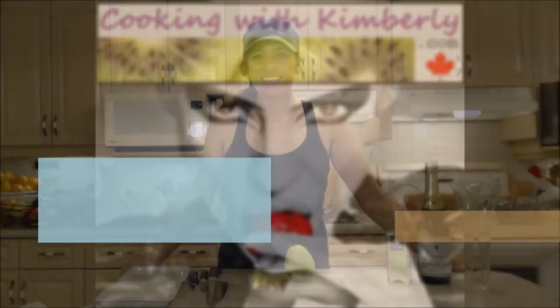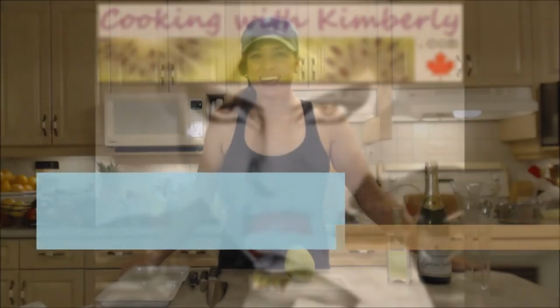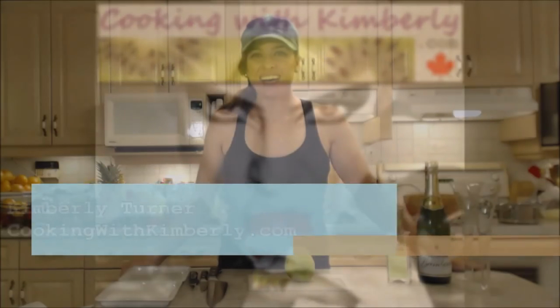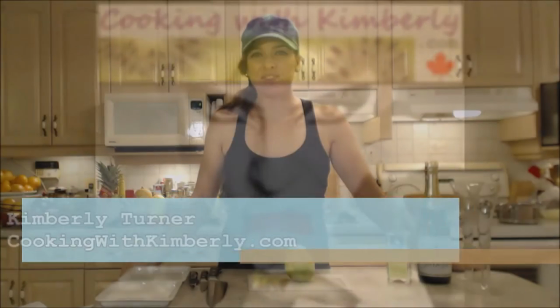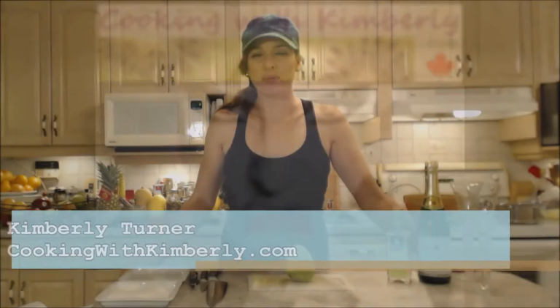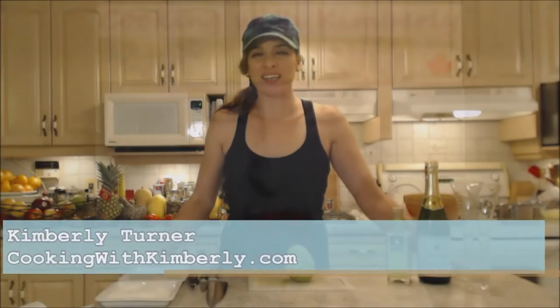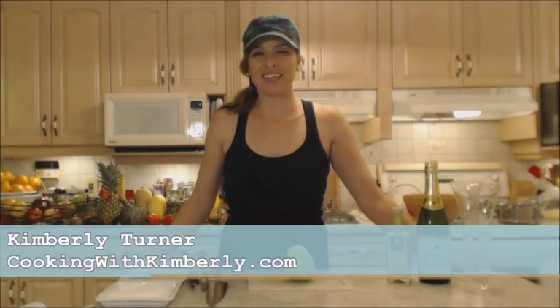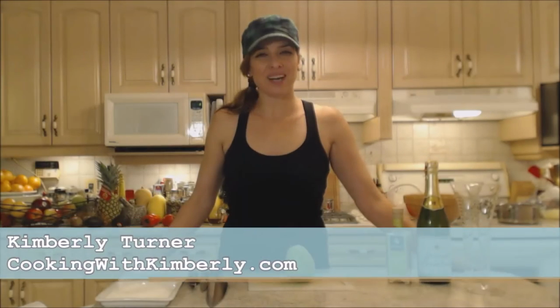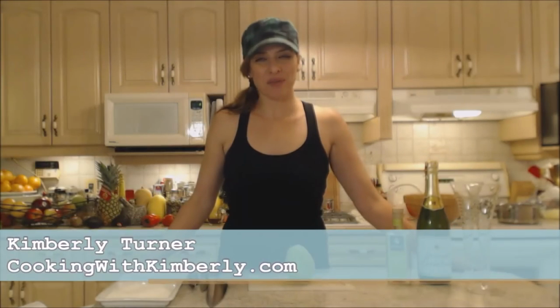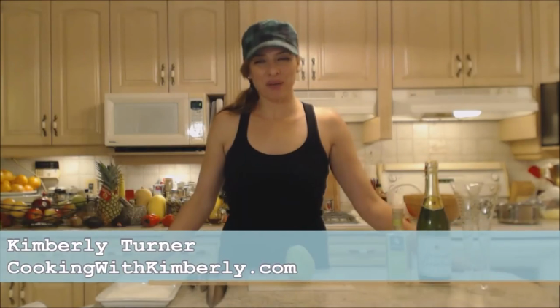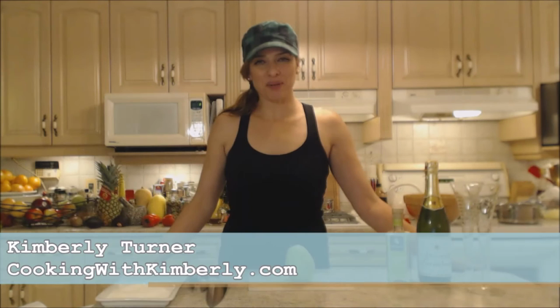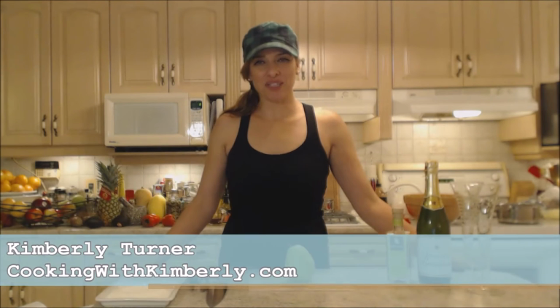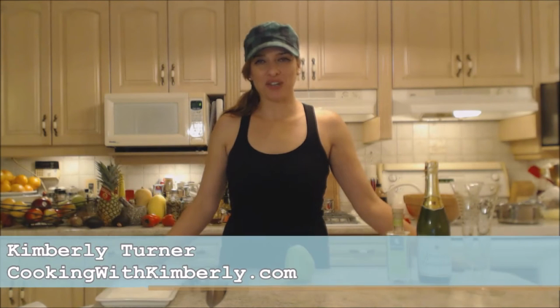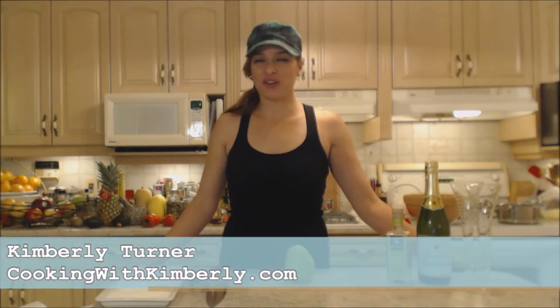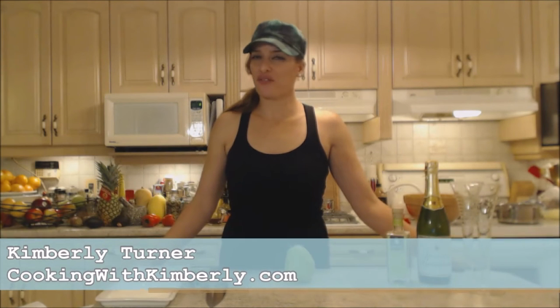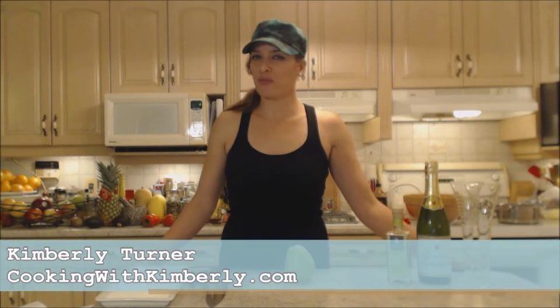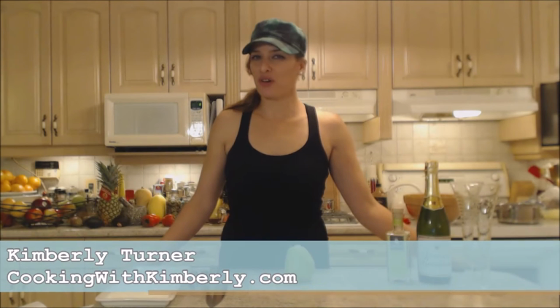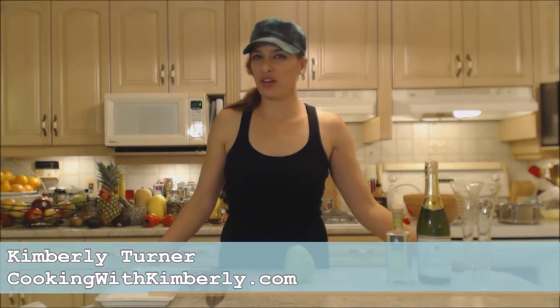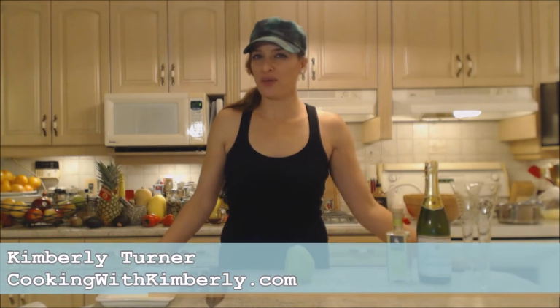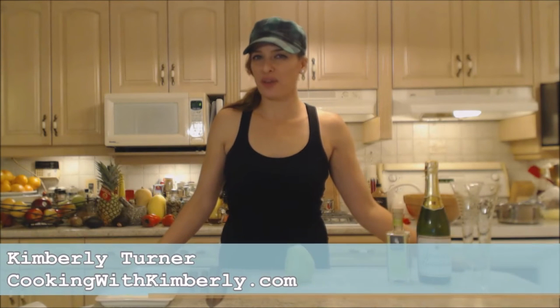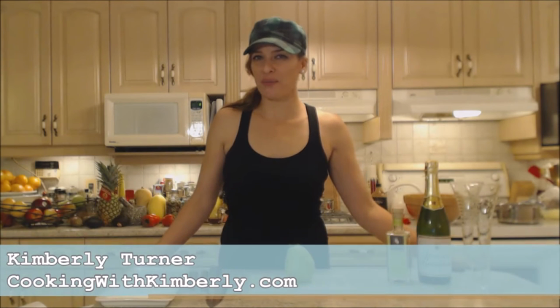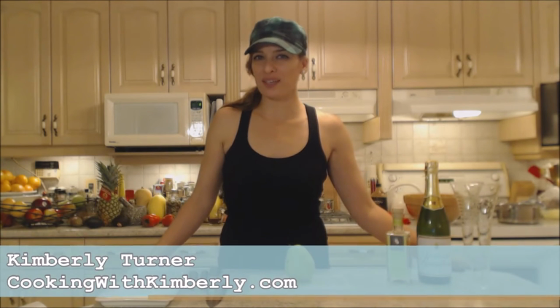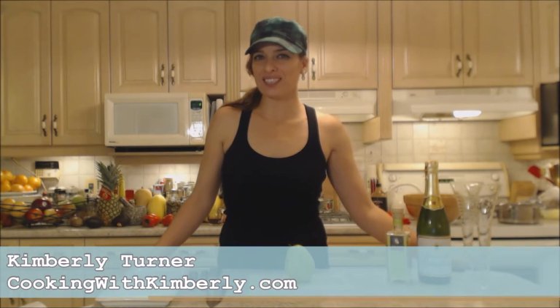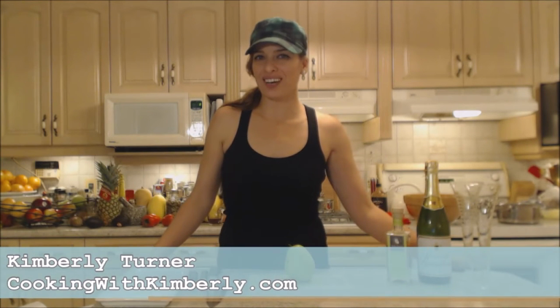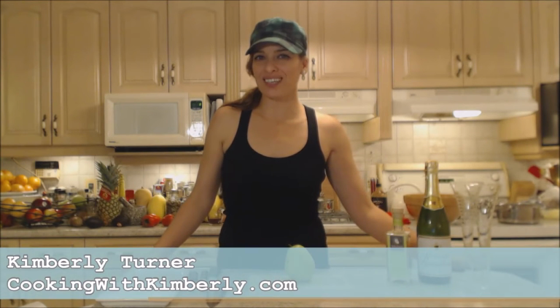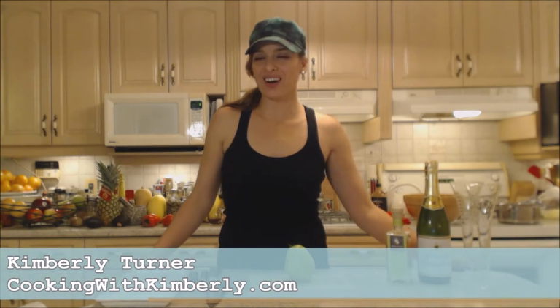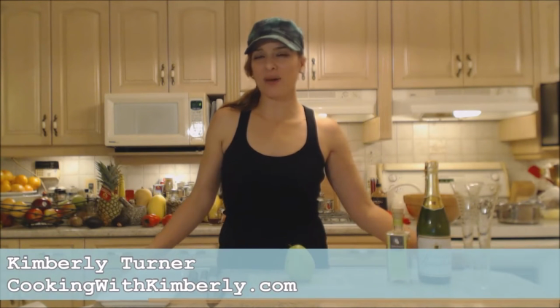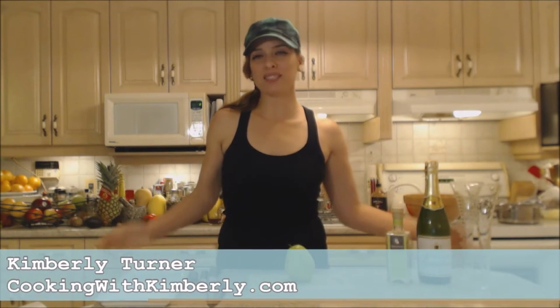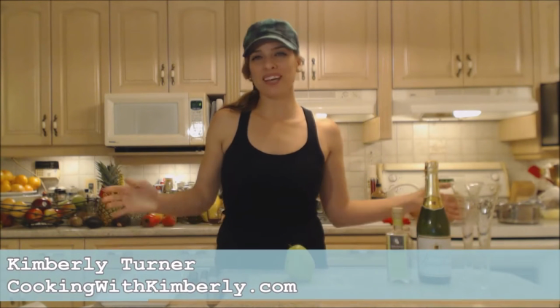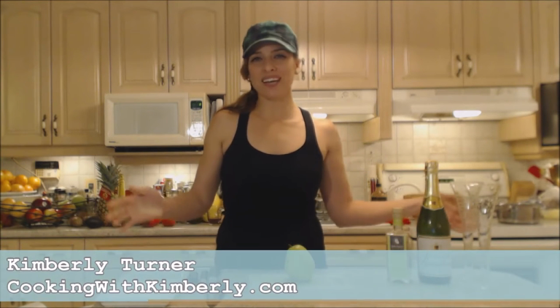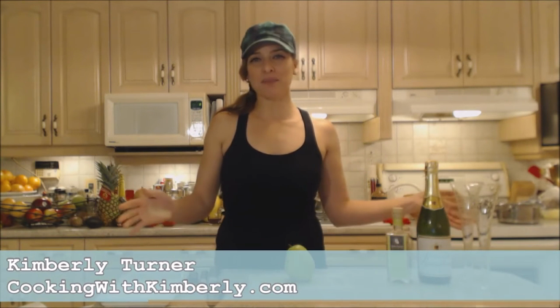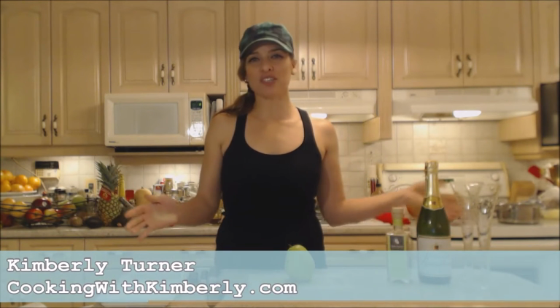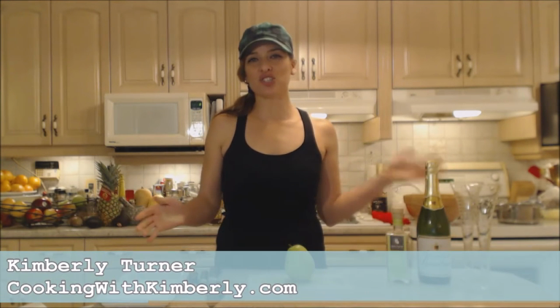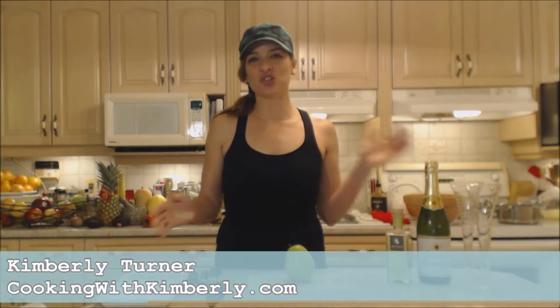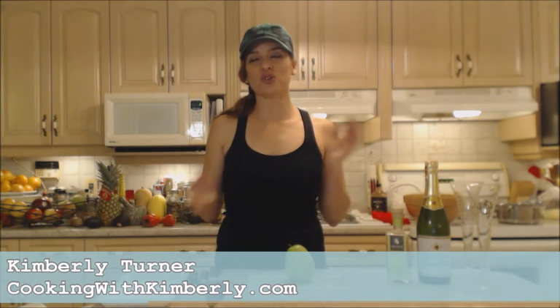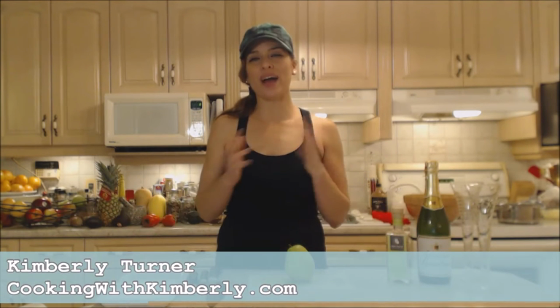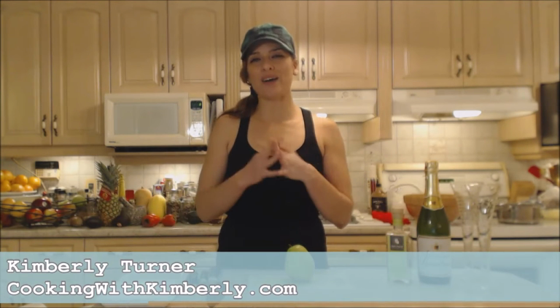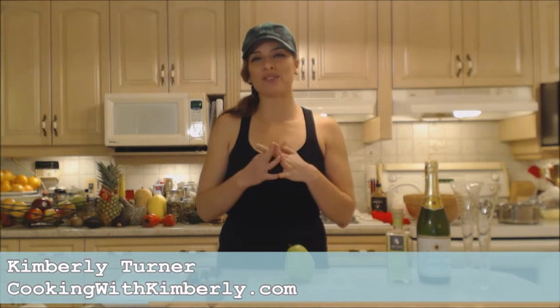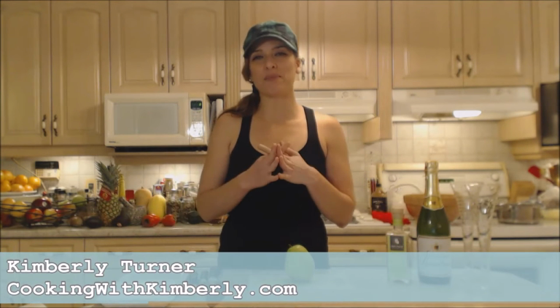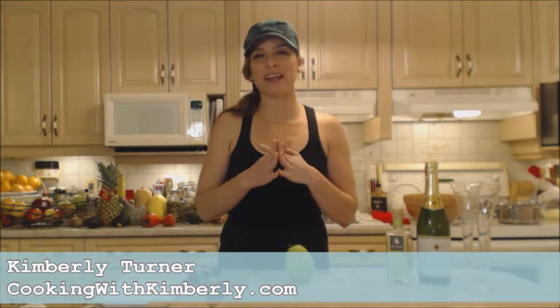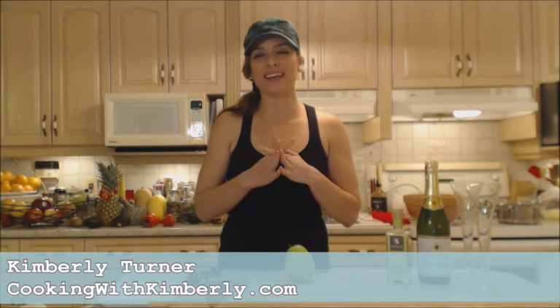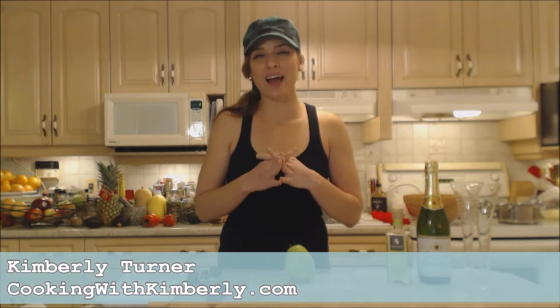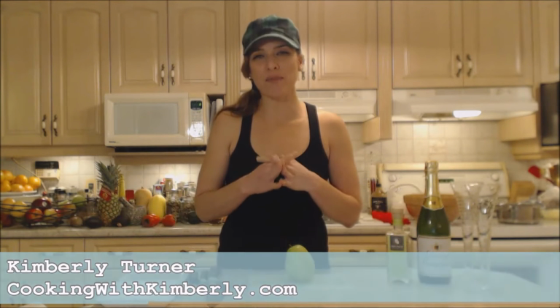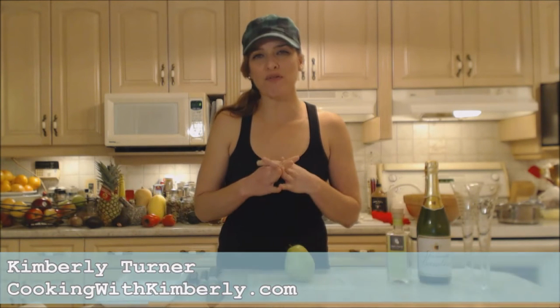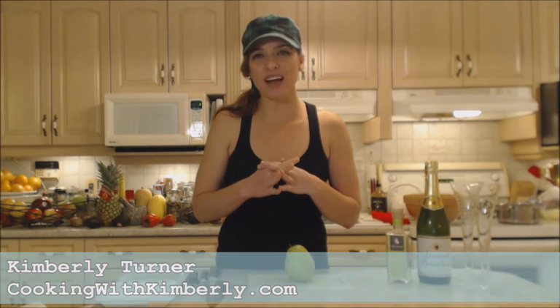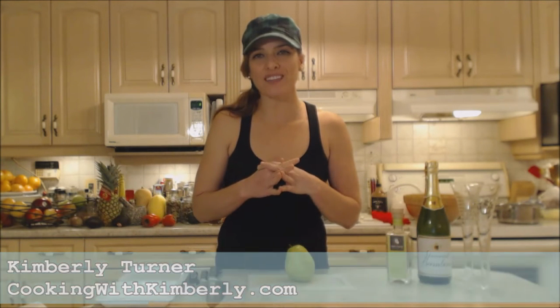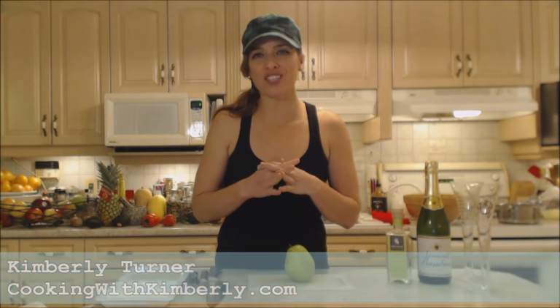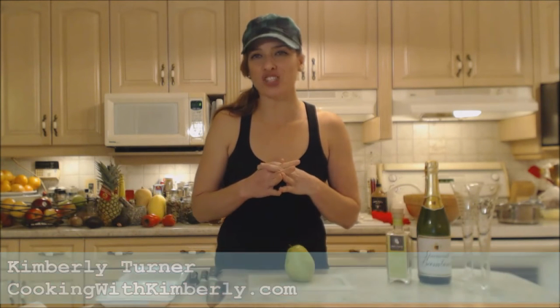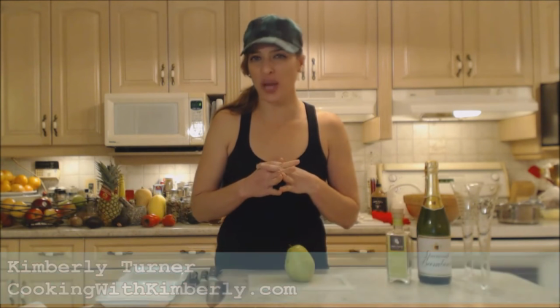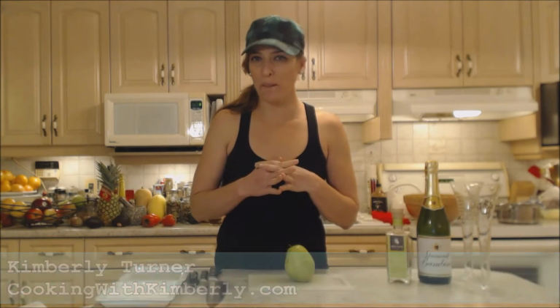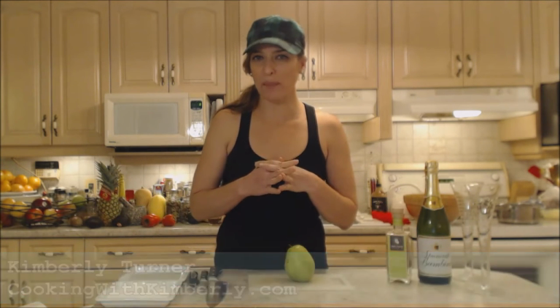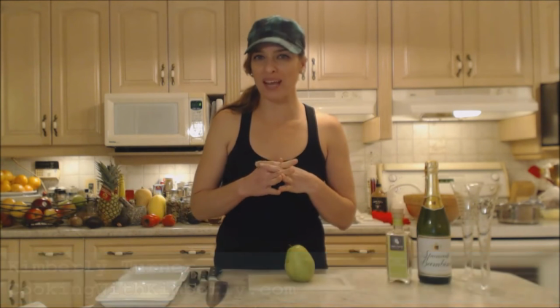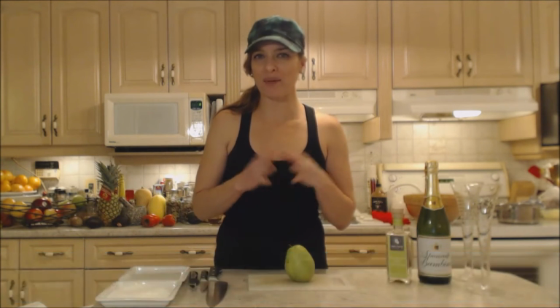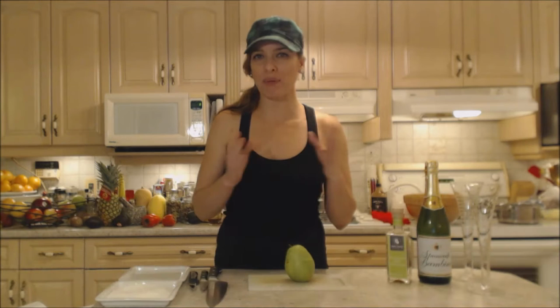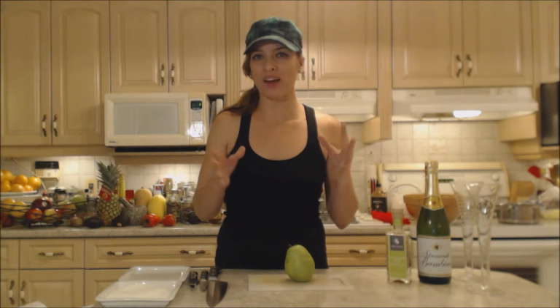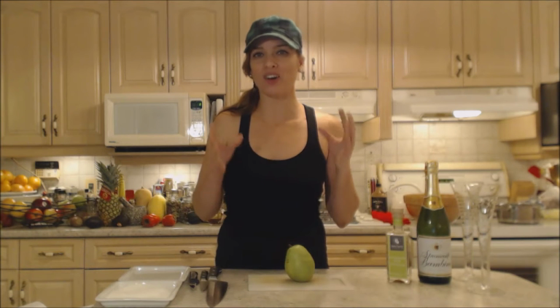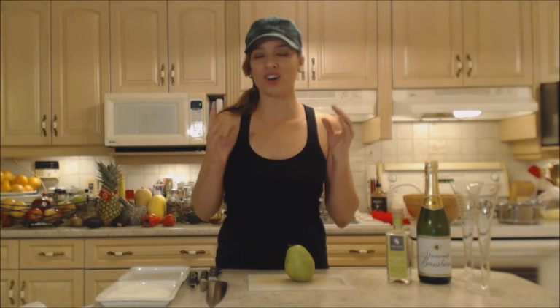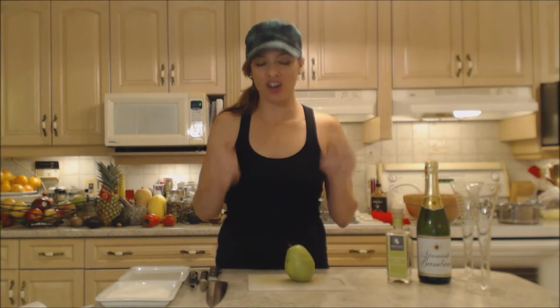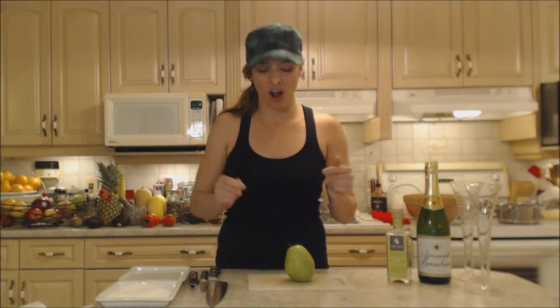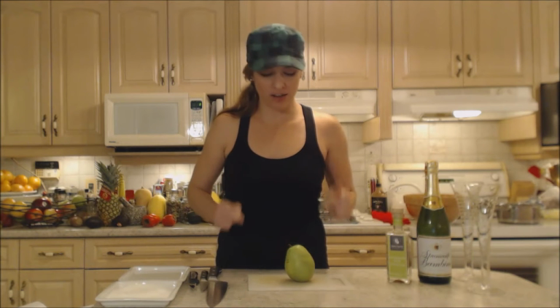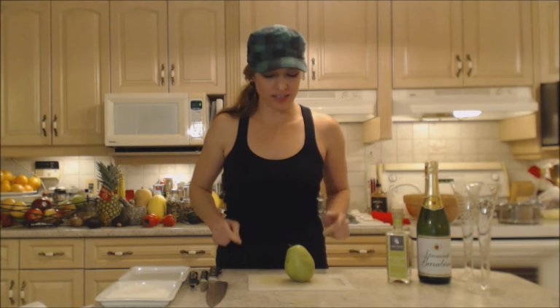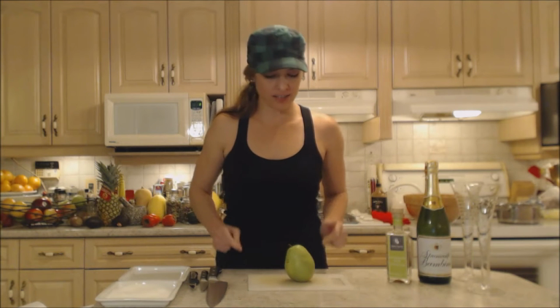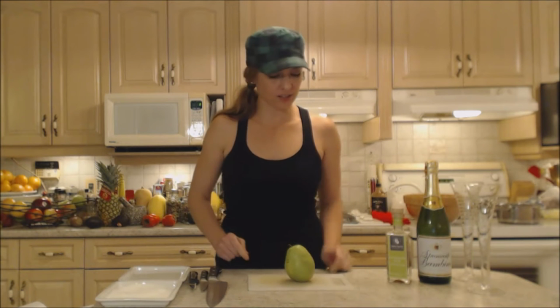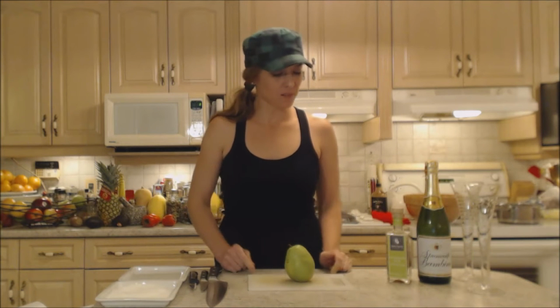Hi everybody, I'm Kimberly Turner from cookingwithkimberly.com and tonight I'm going to show you how to make Napa Valley Champagne Pear Cocktails.